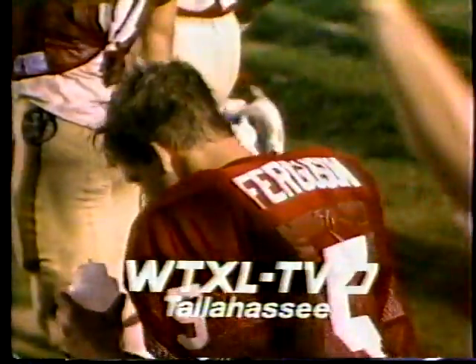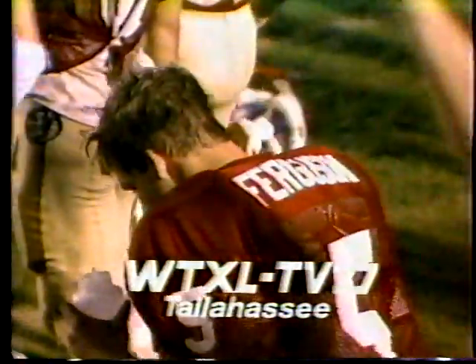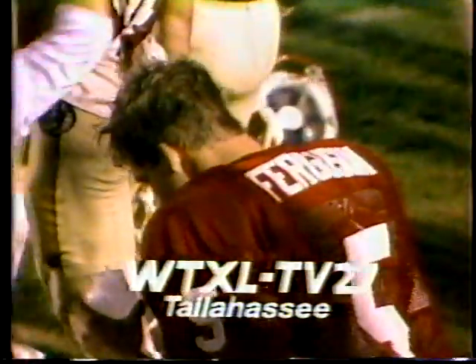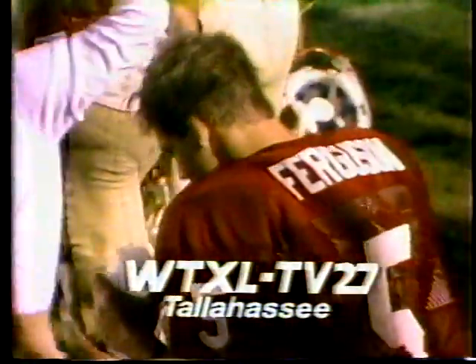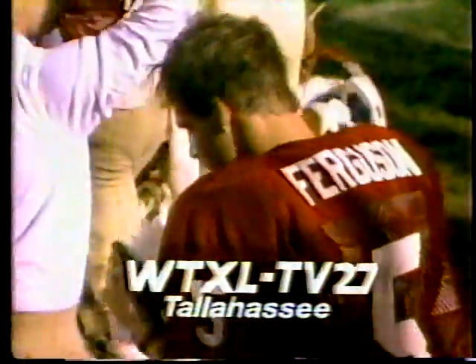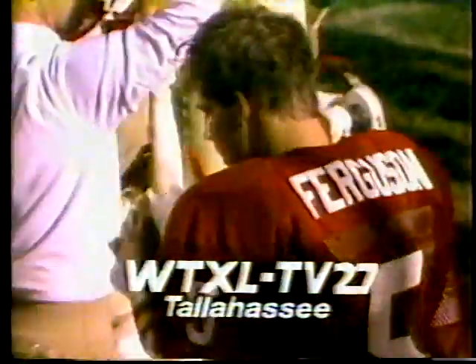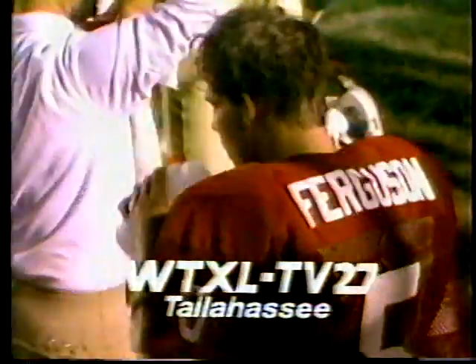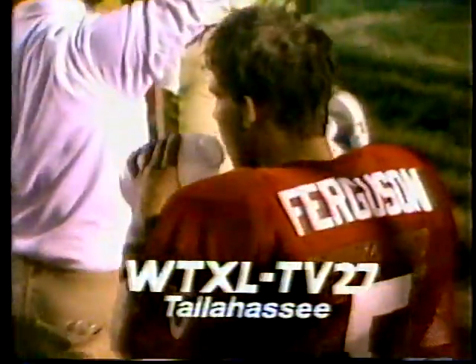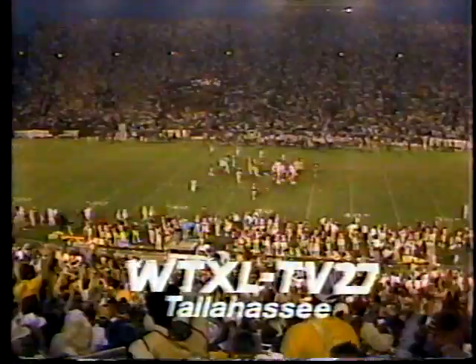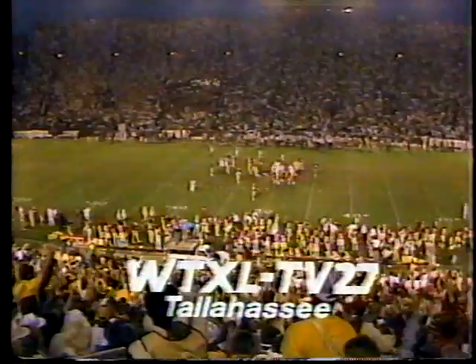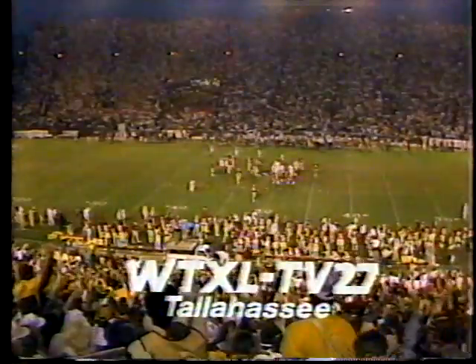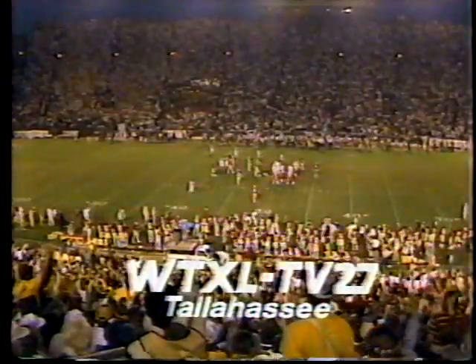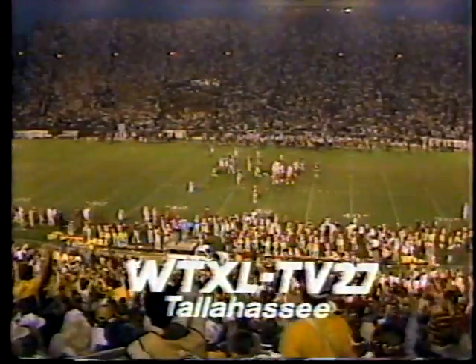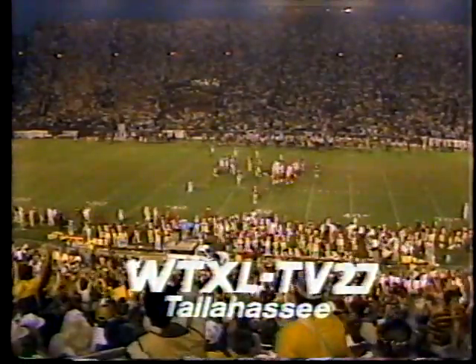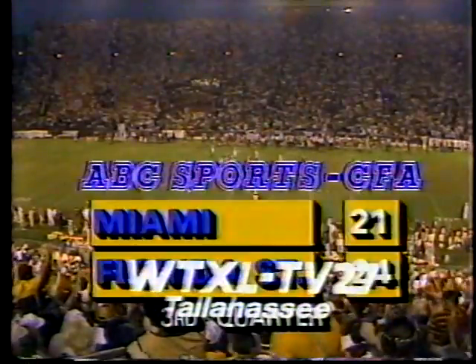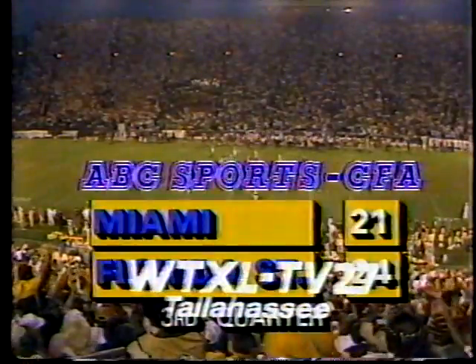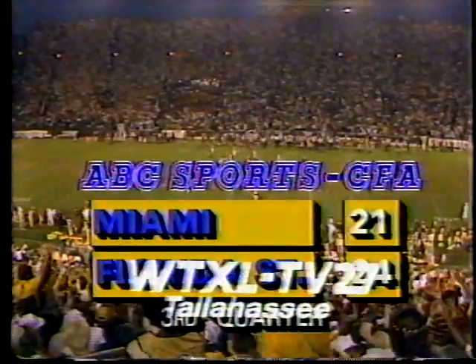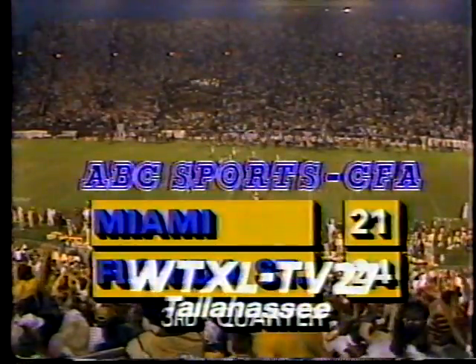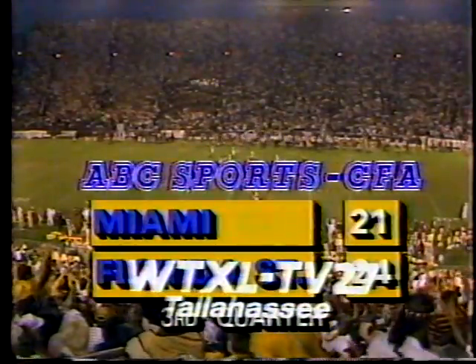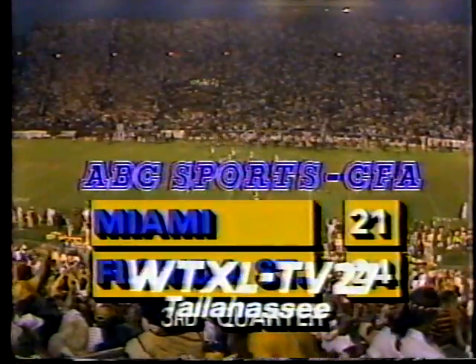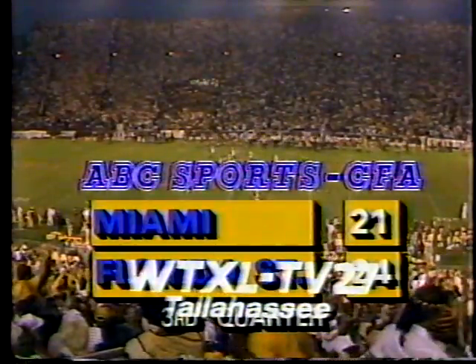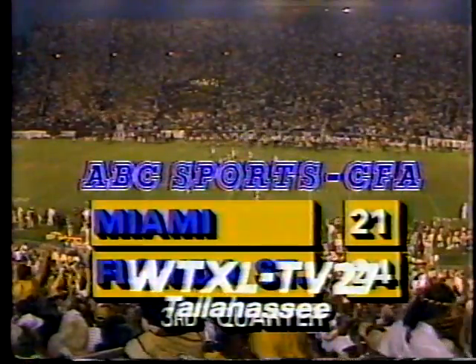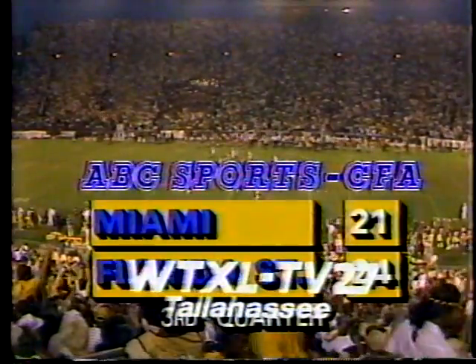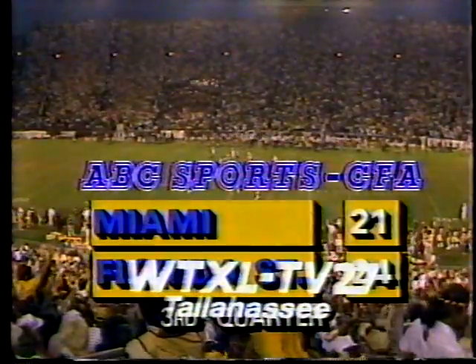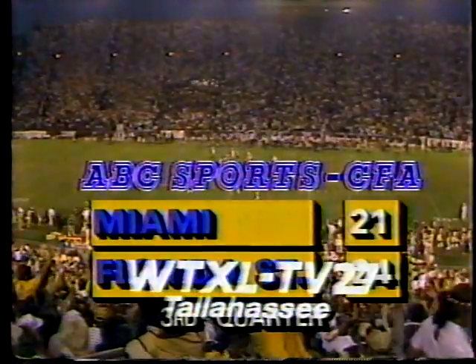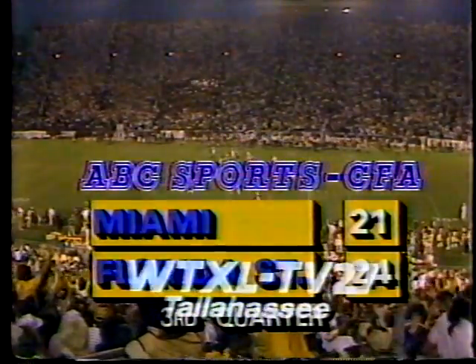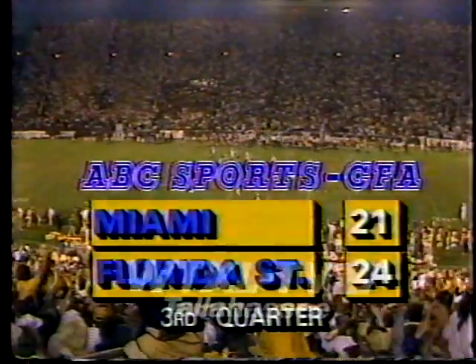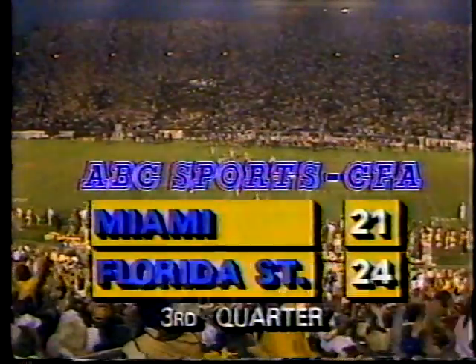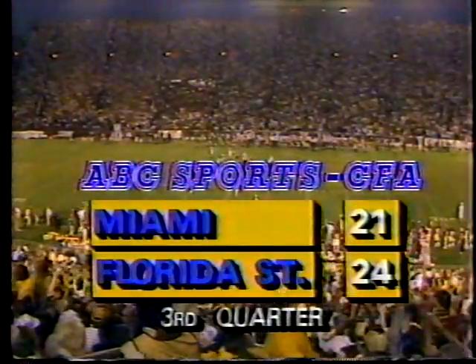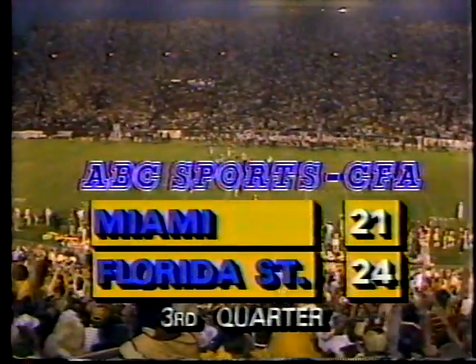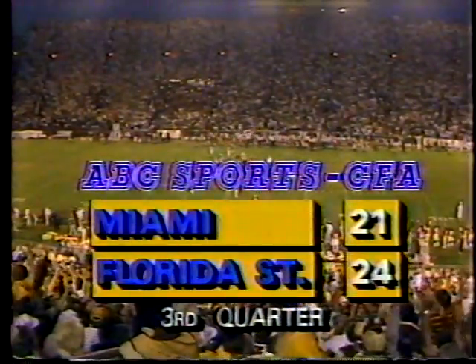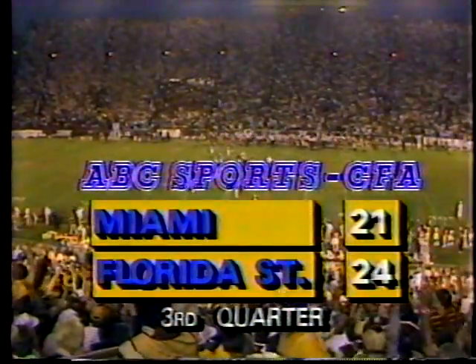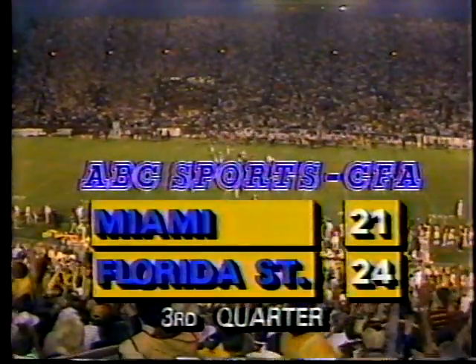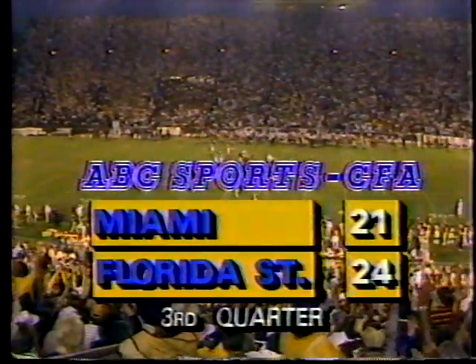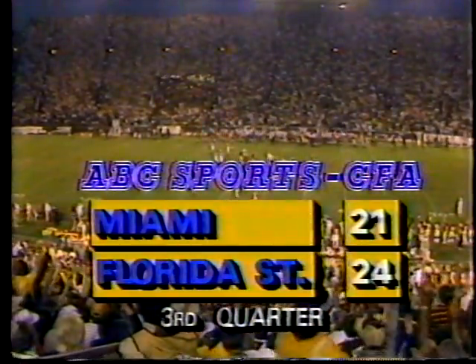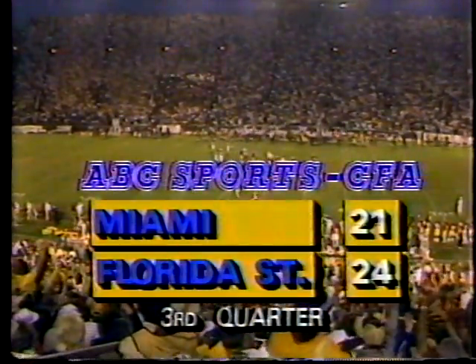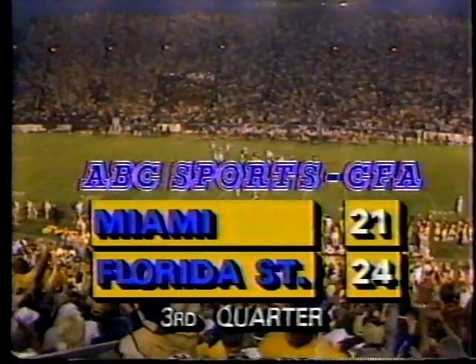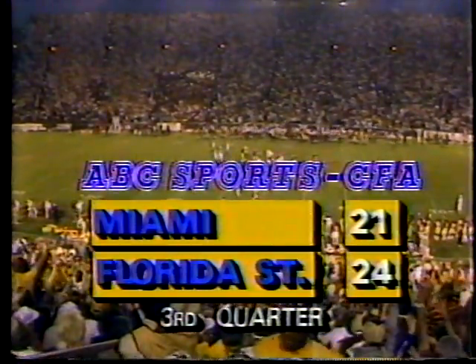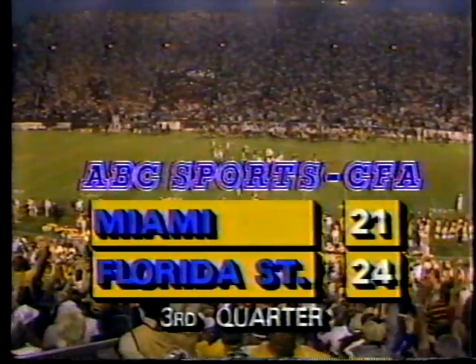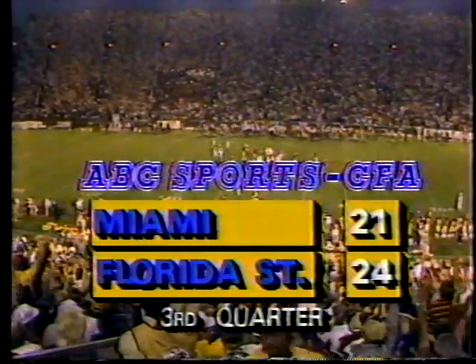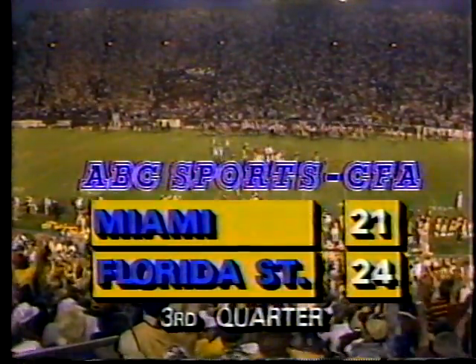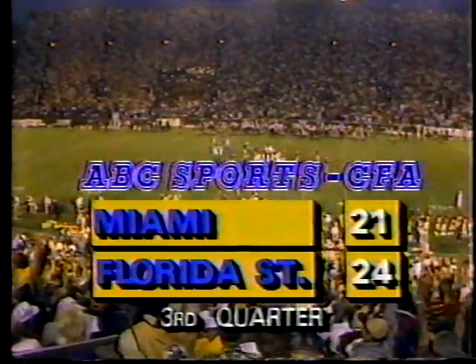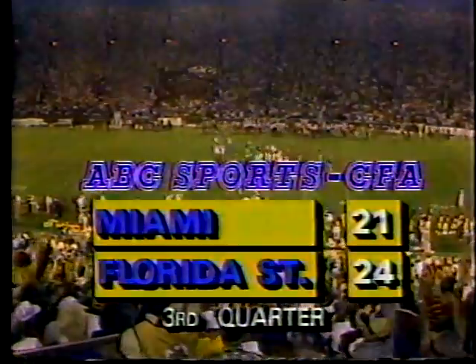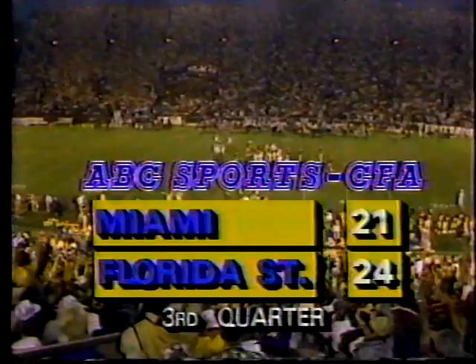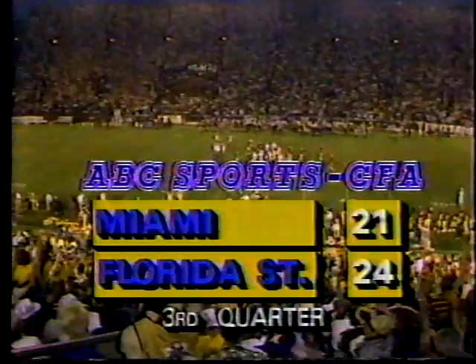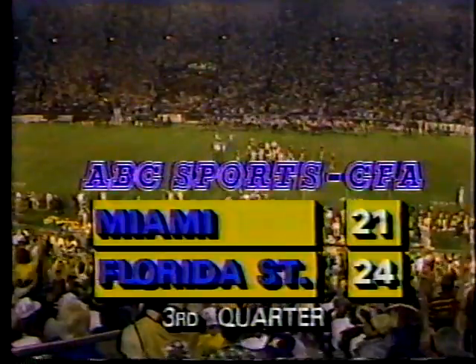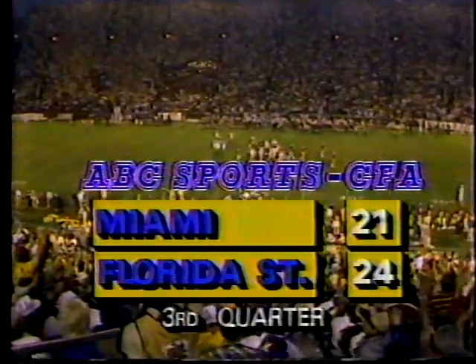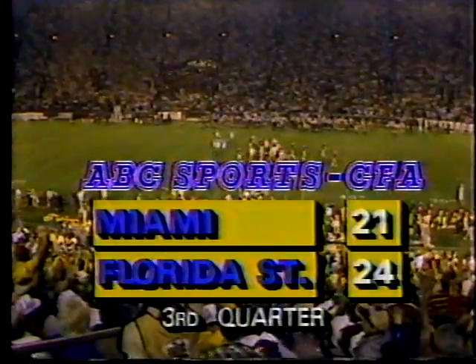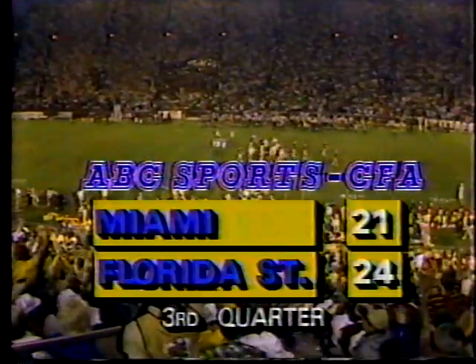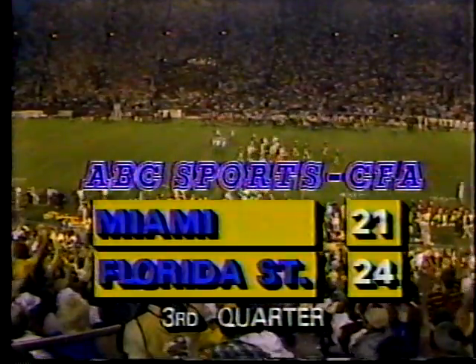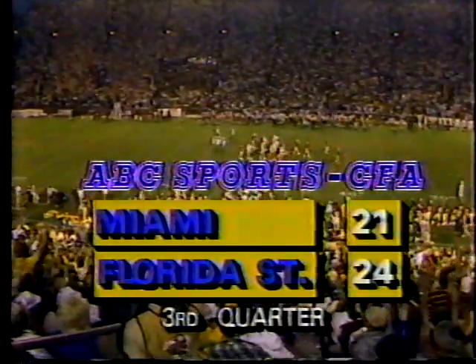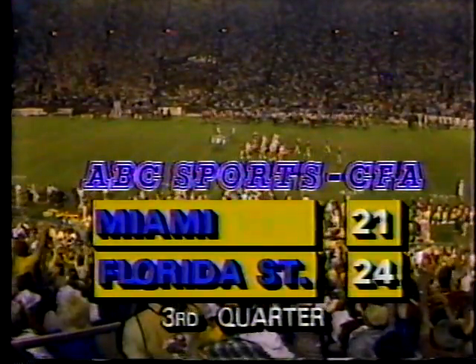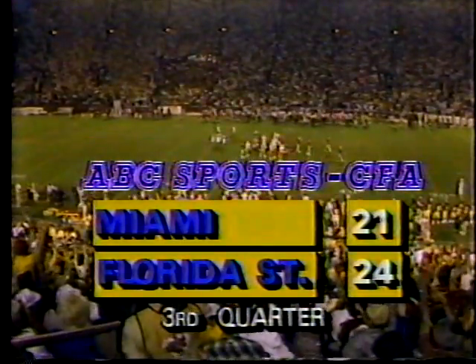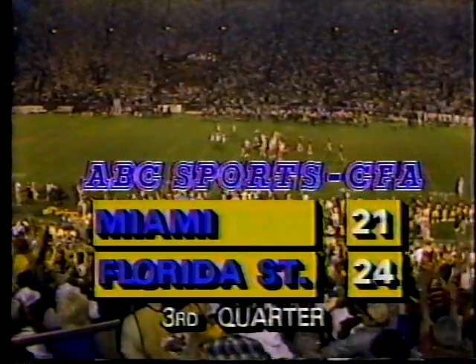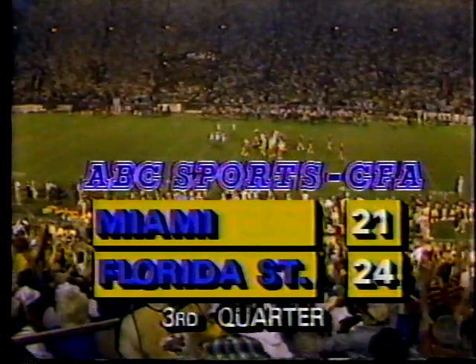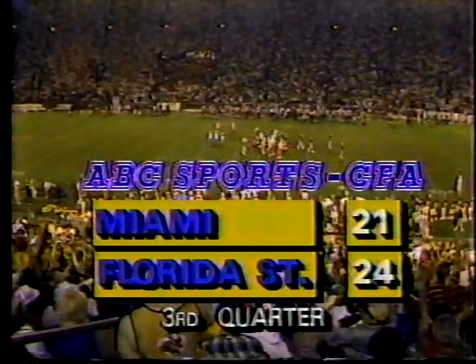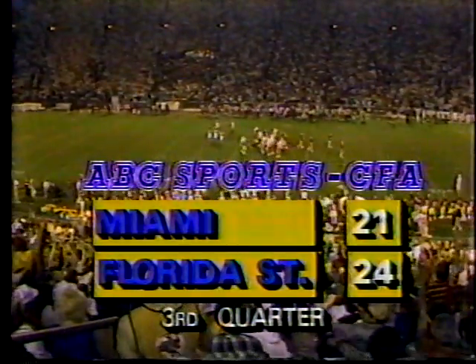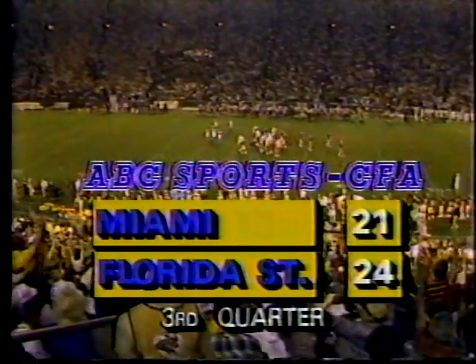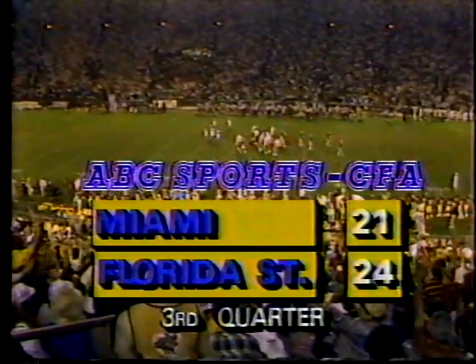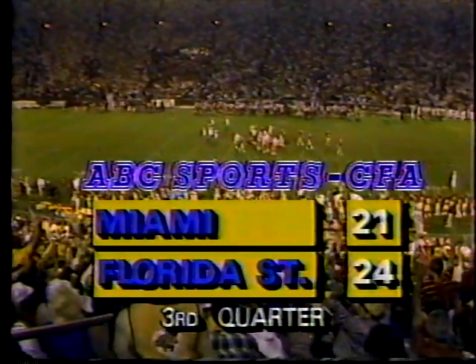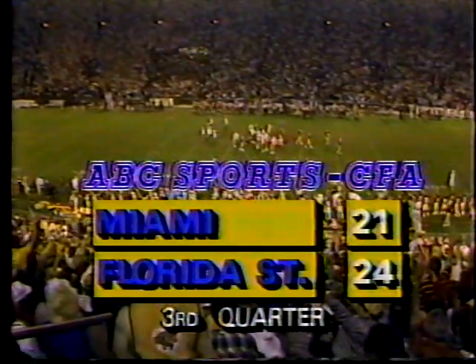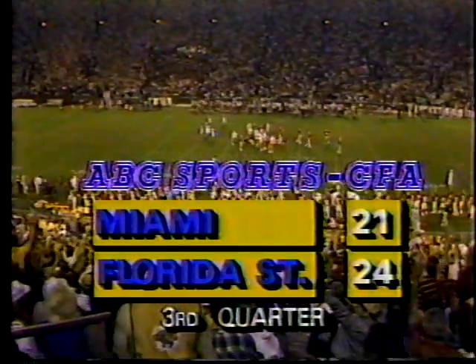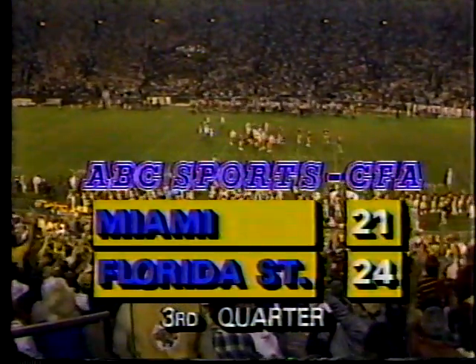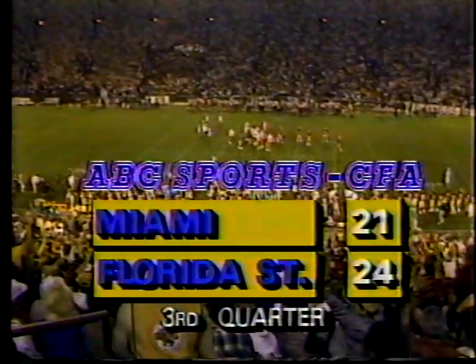That's the end of the third quarter. We'll be right back with more college football action for you after this commercial message and a word from your local stations.